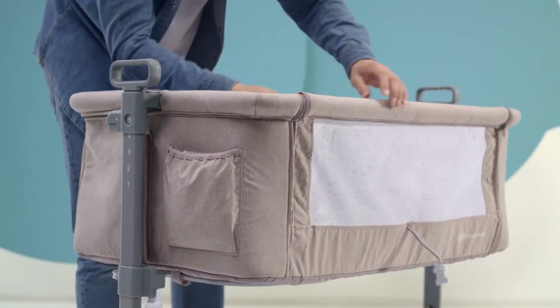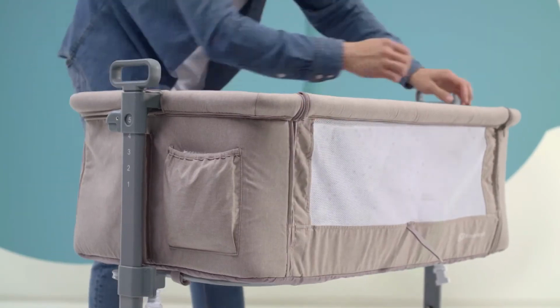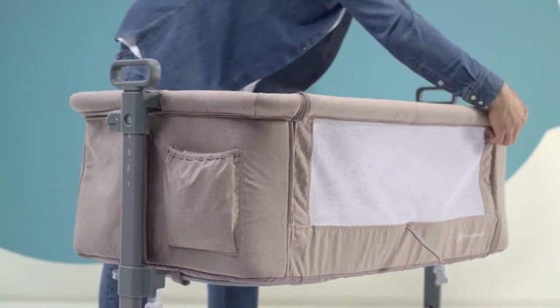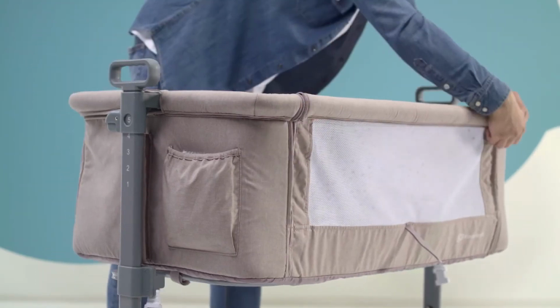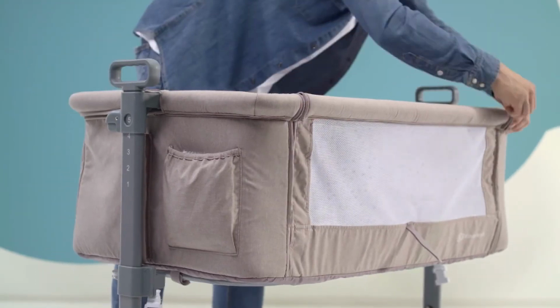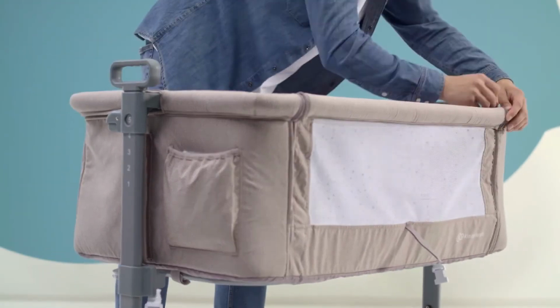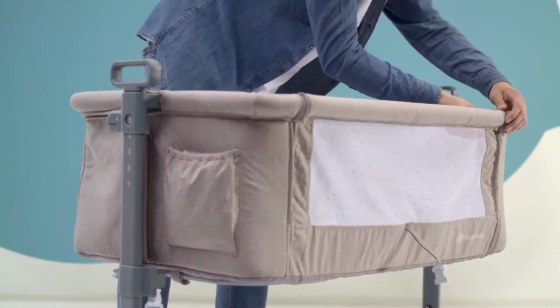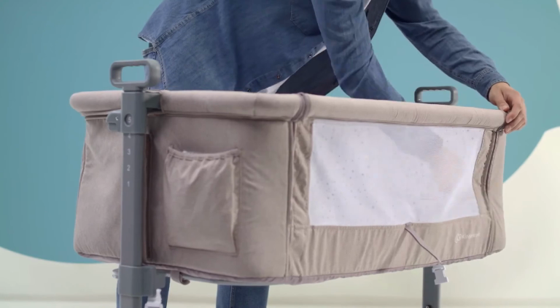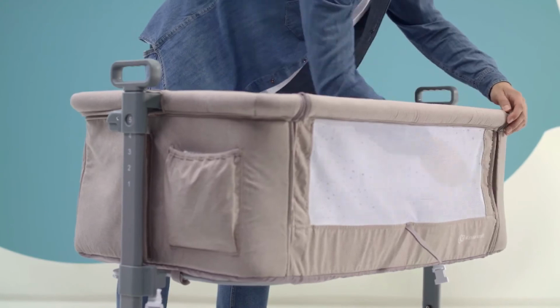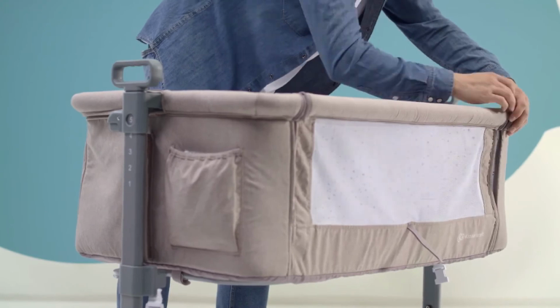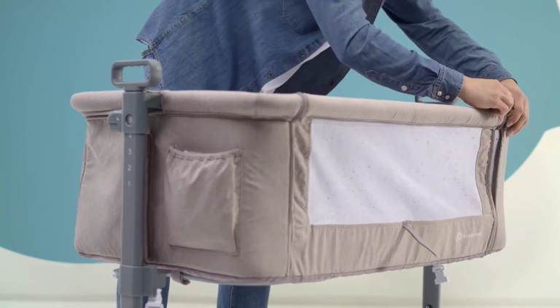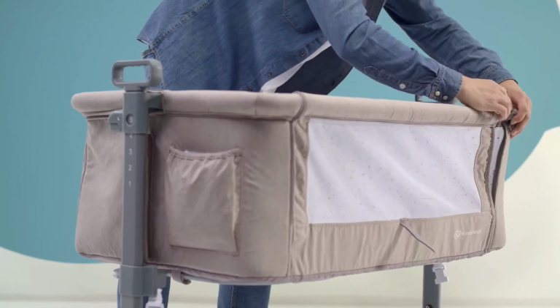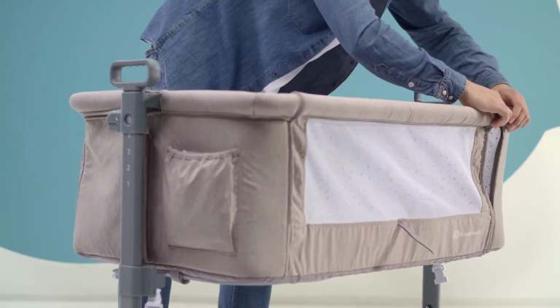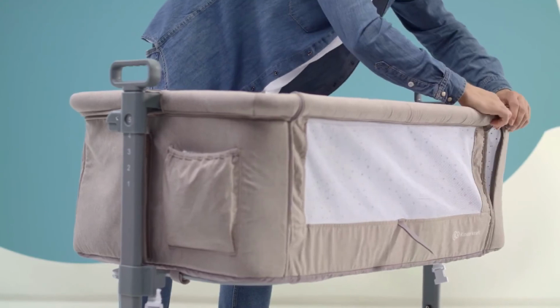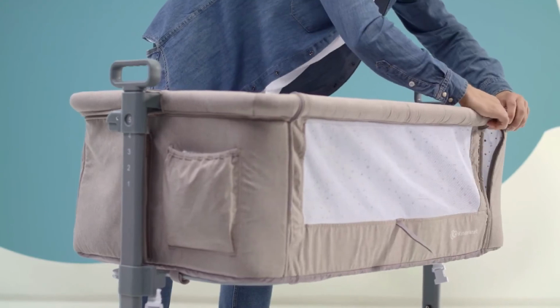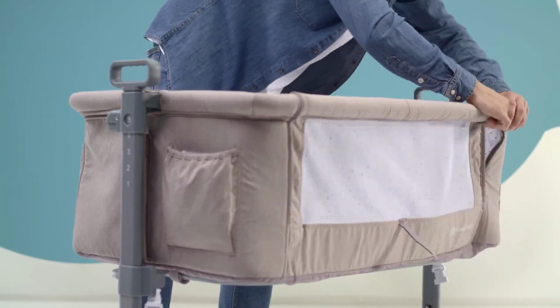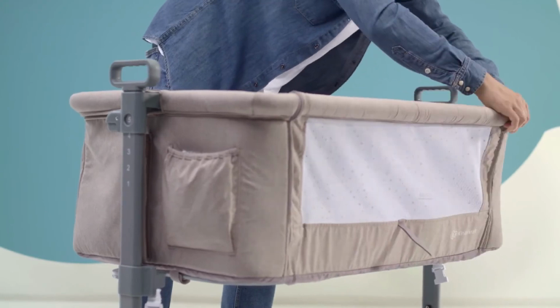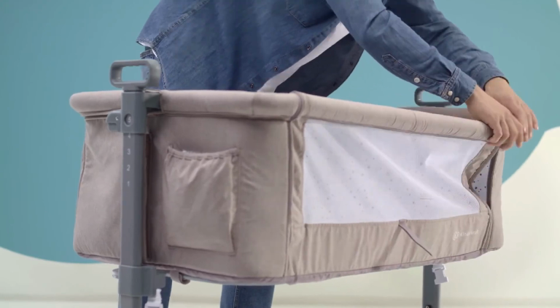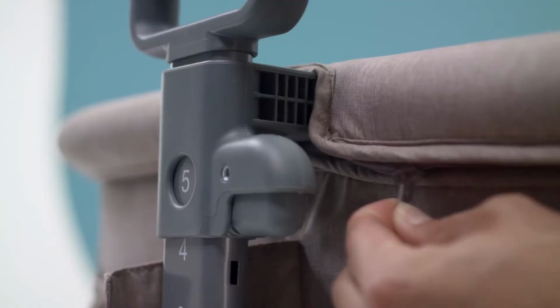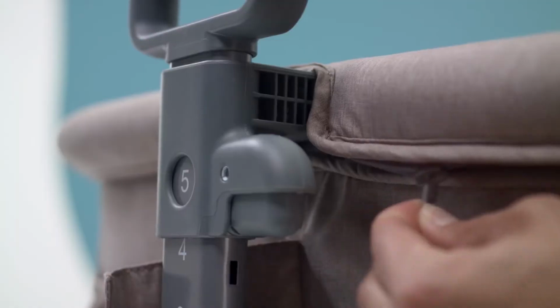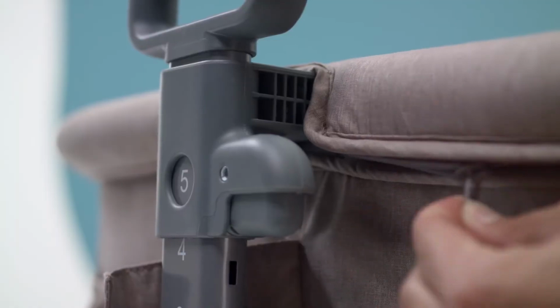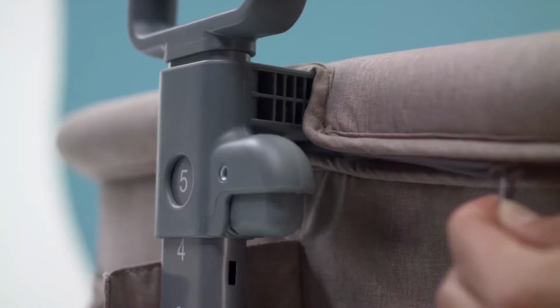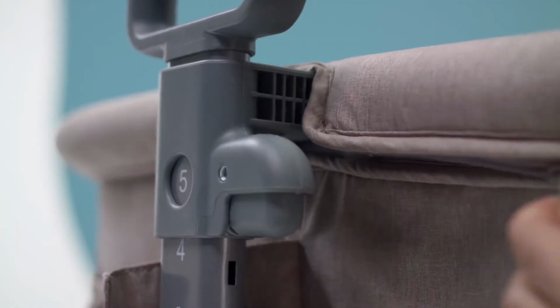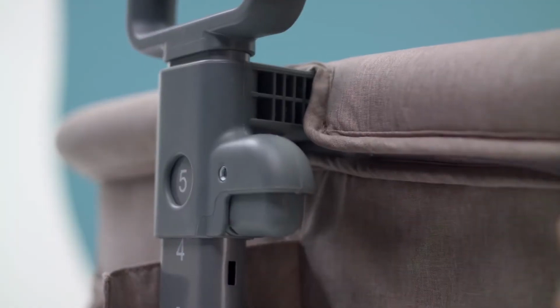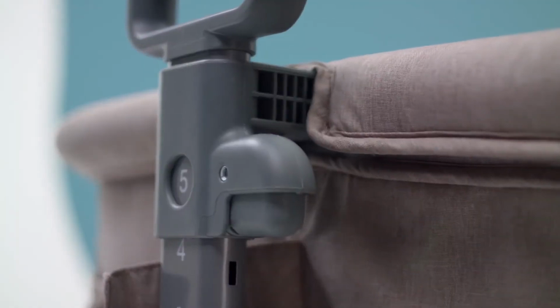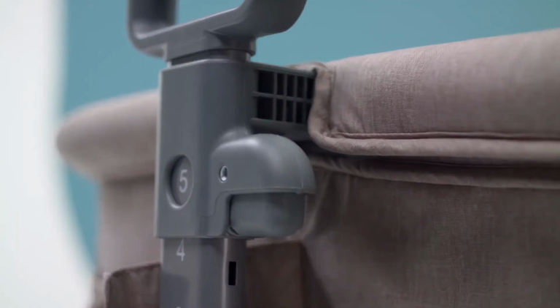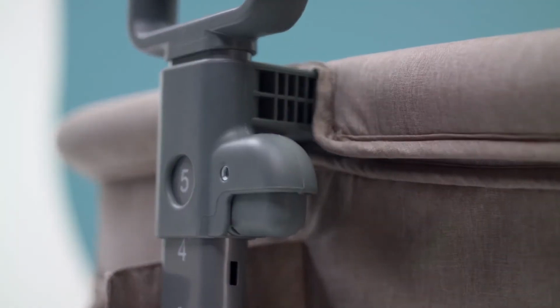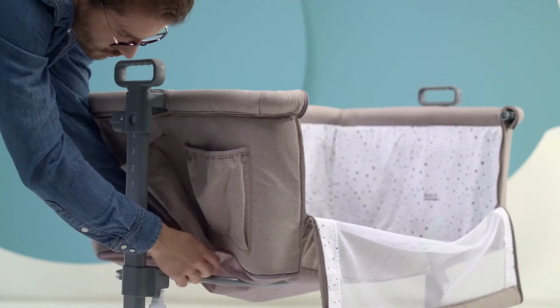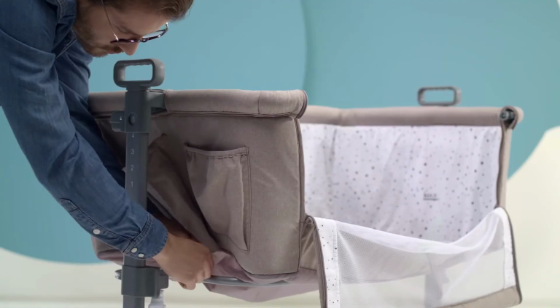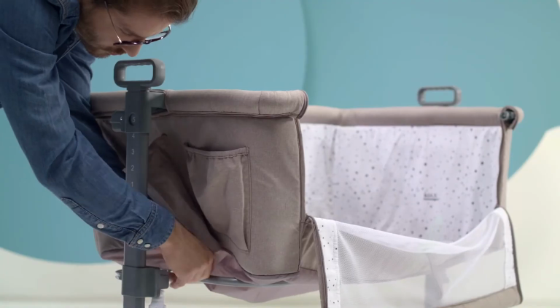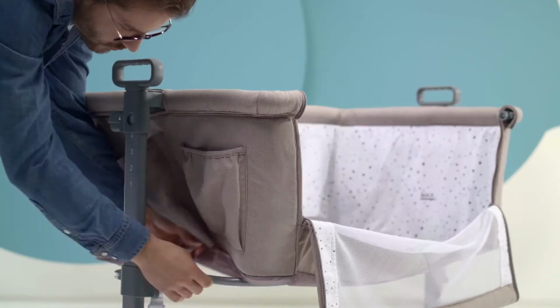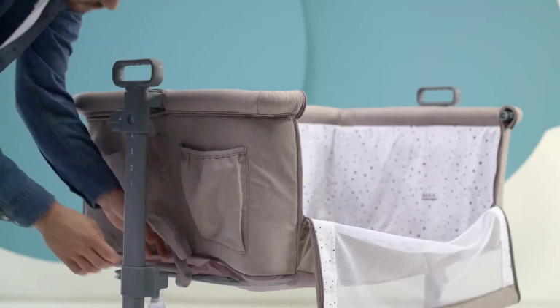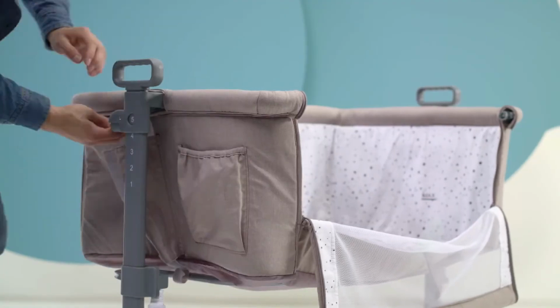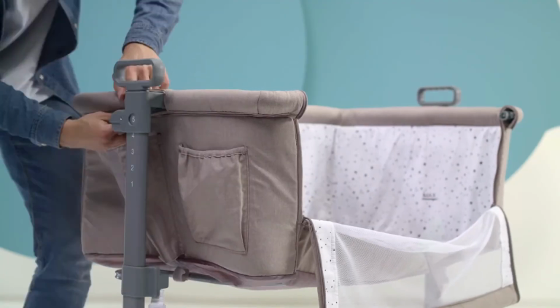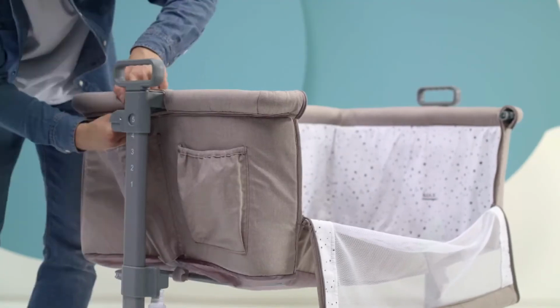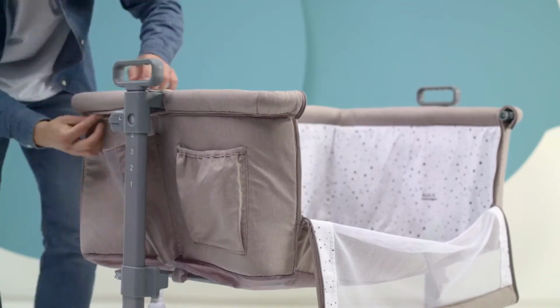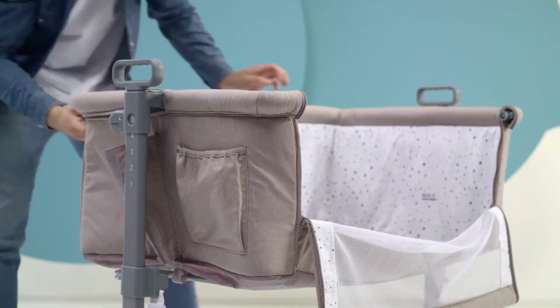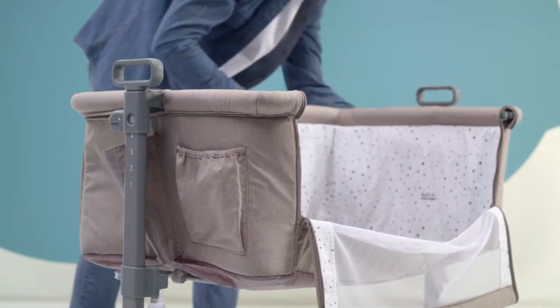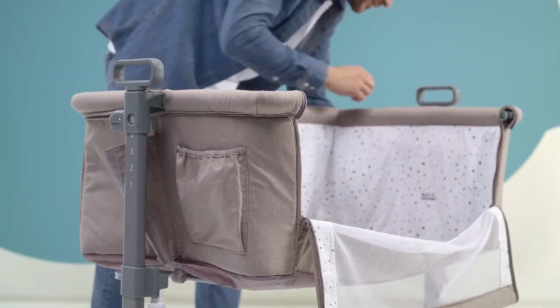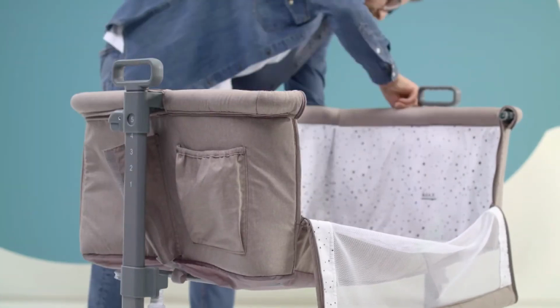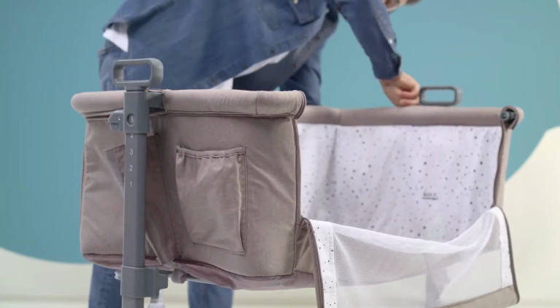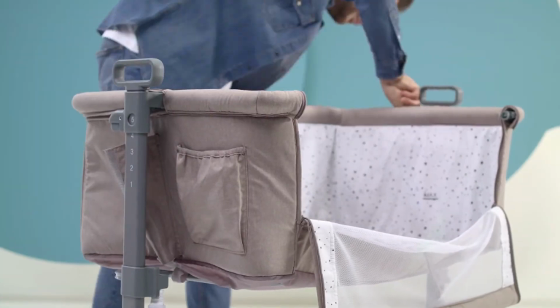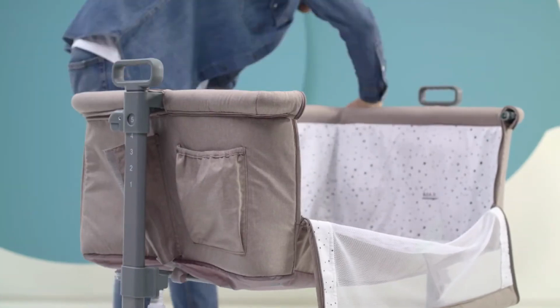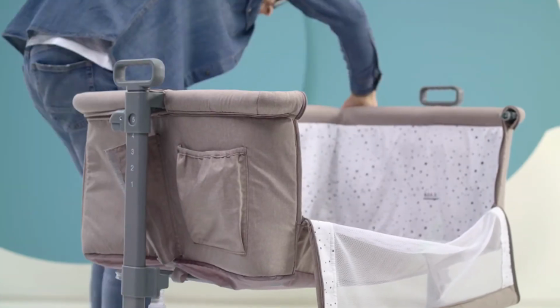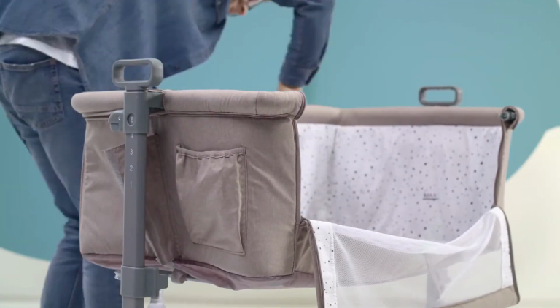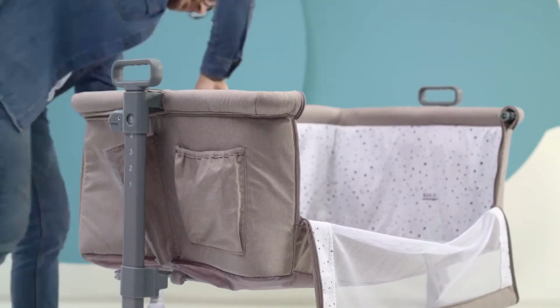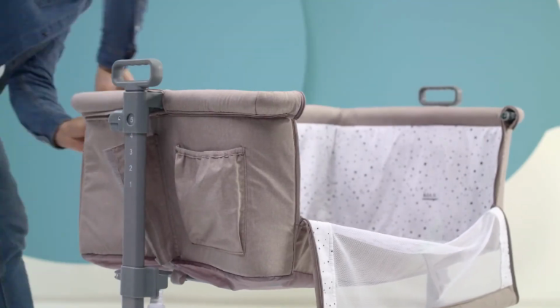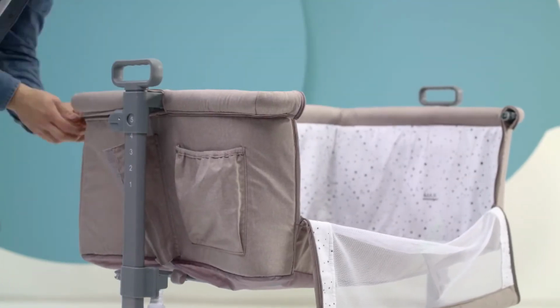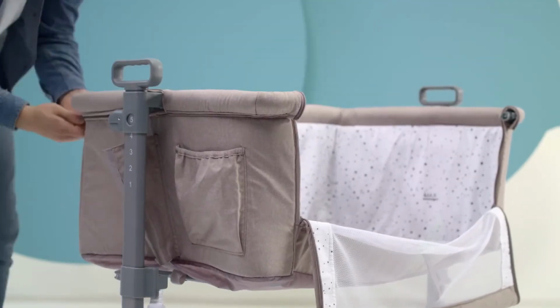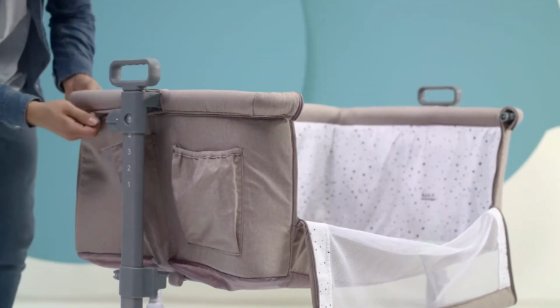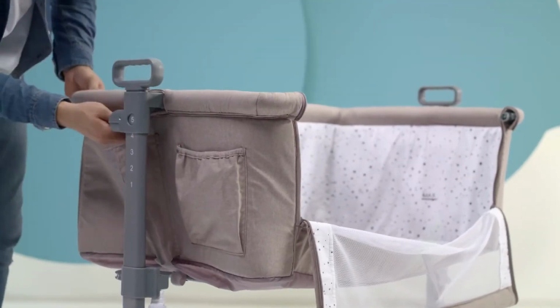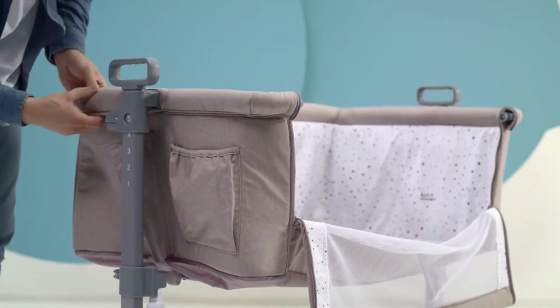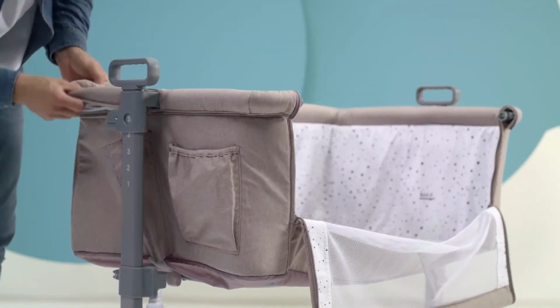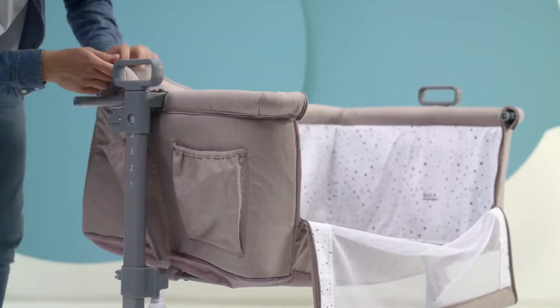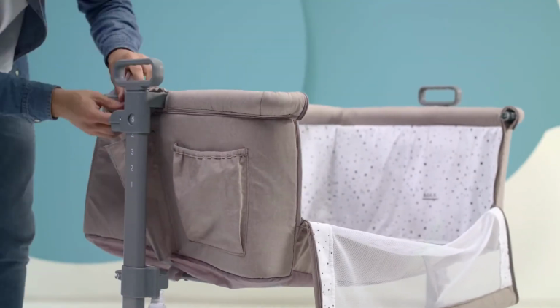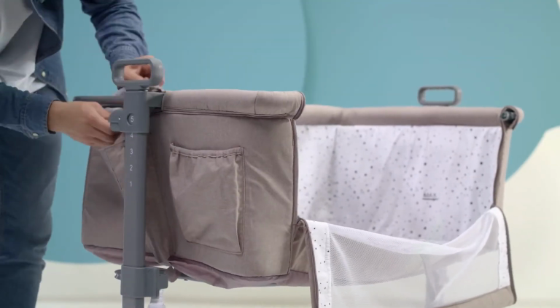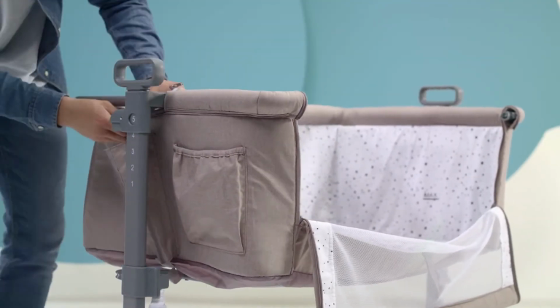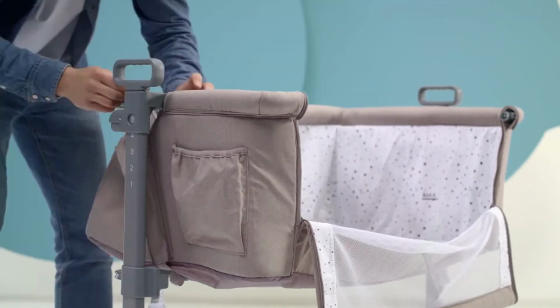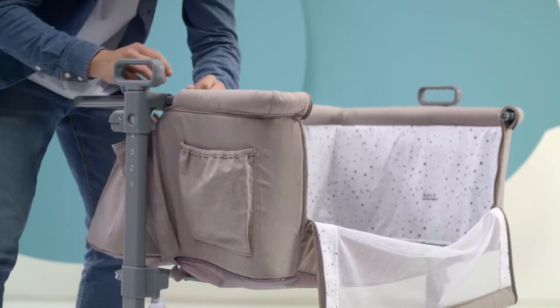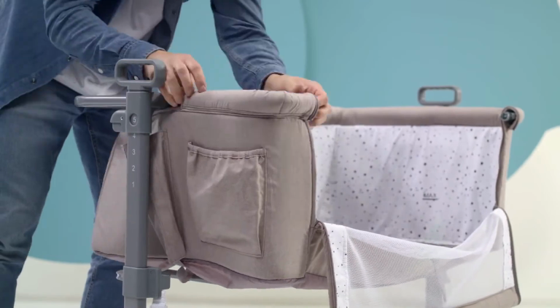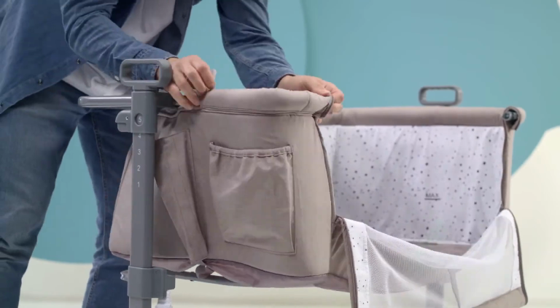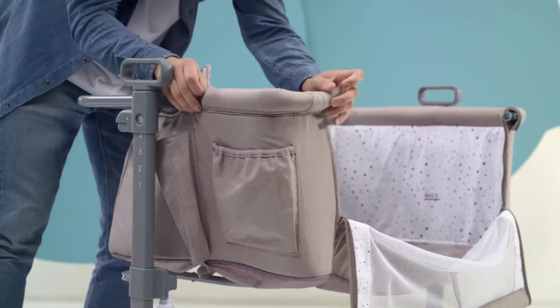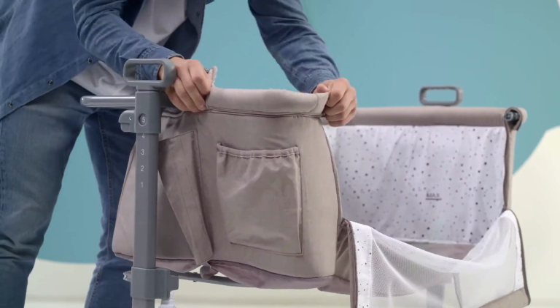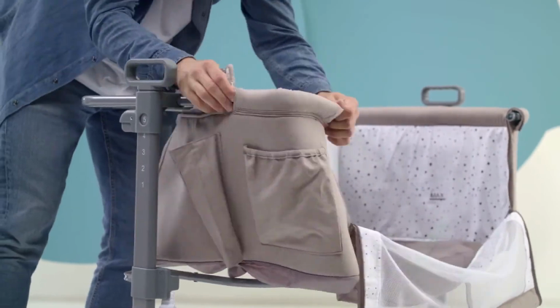Thanks to the net on the side, you can watch your baby all the time. The cover can be easily removed and washed.